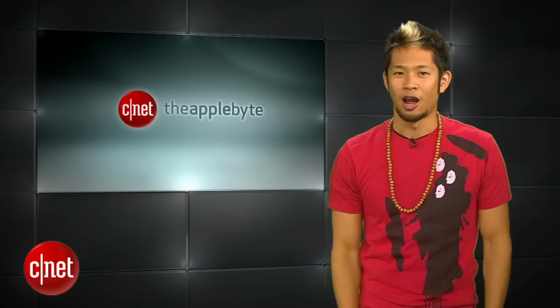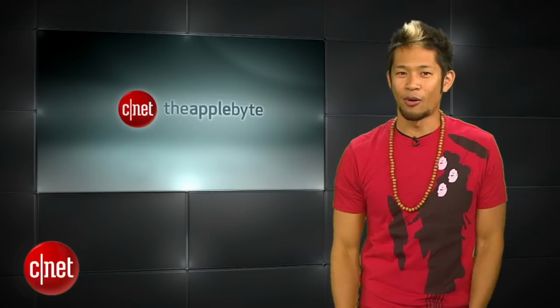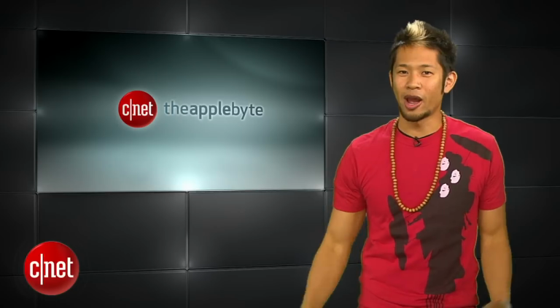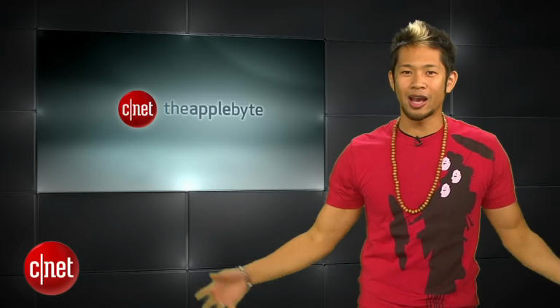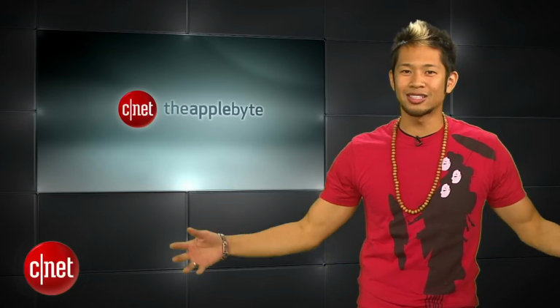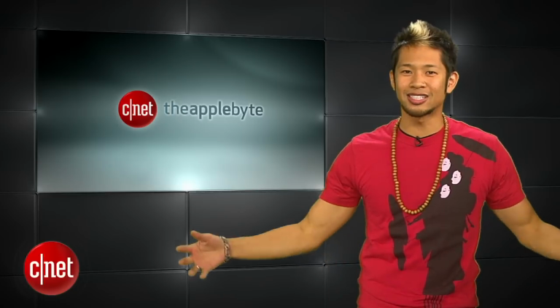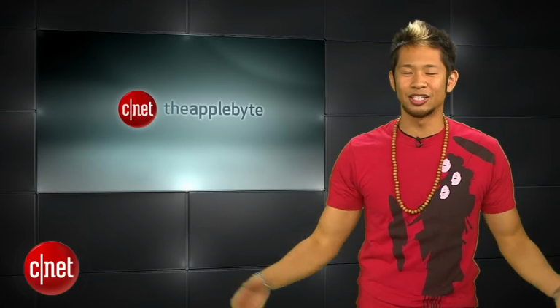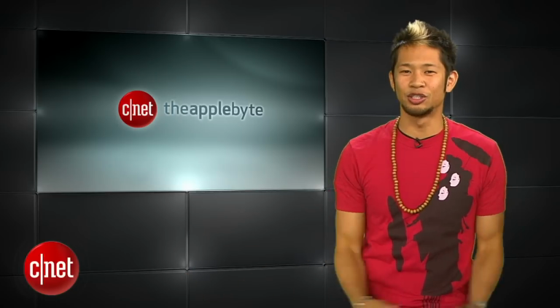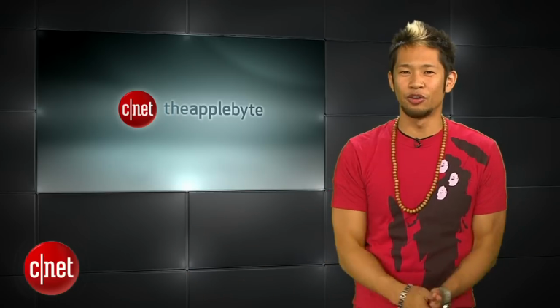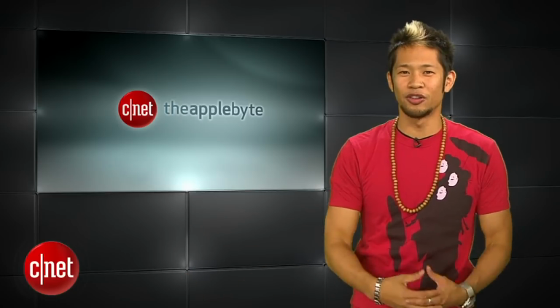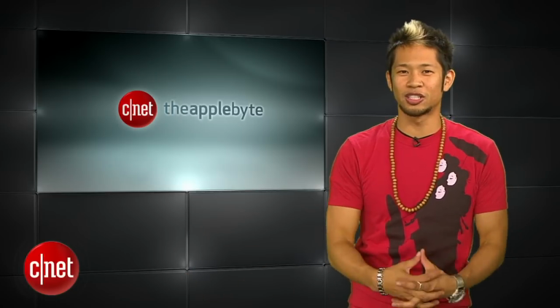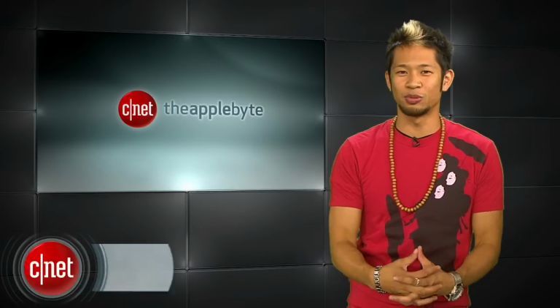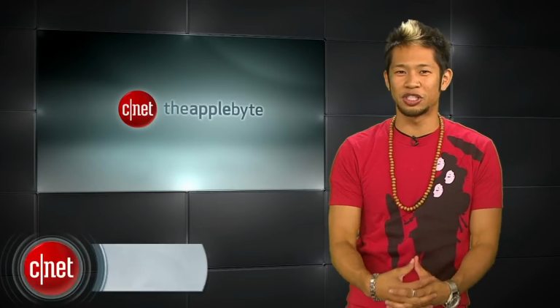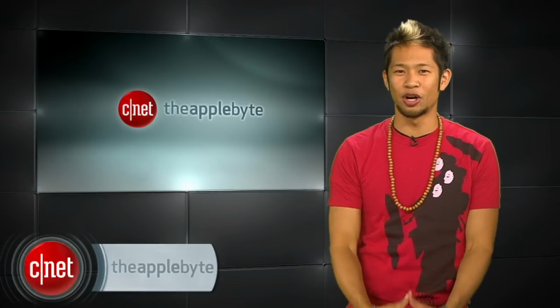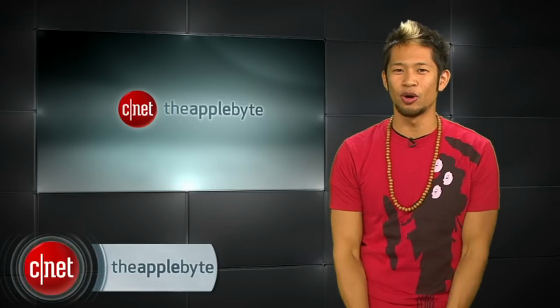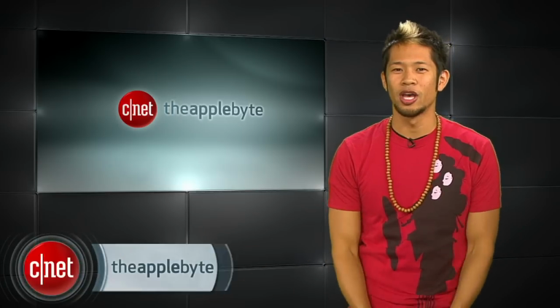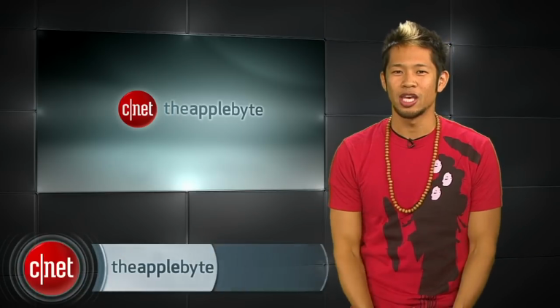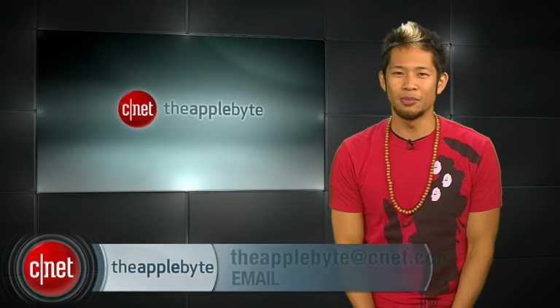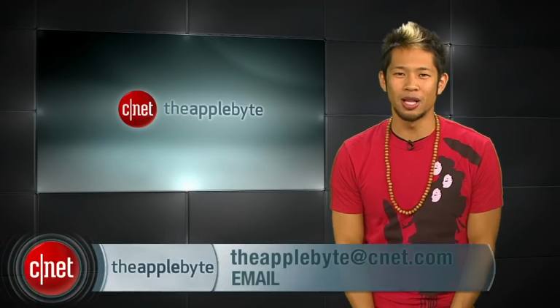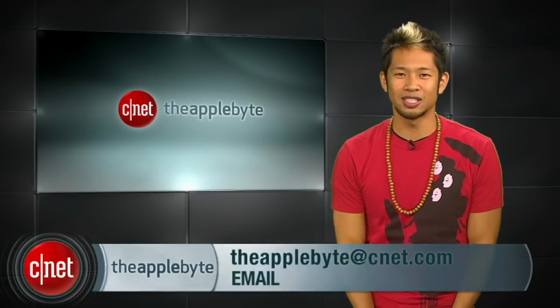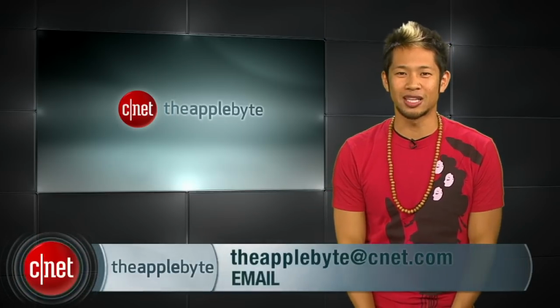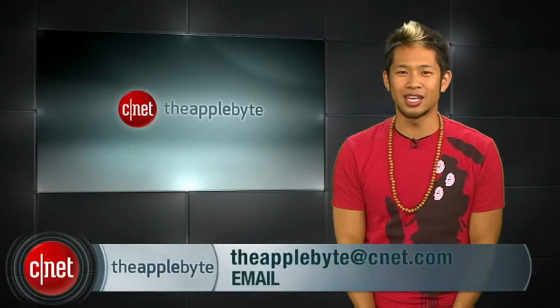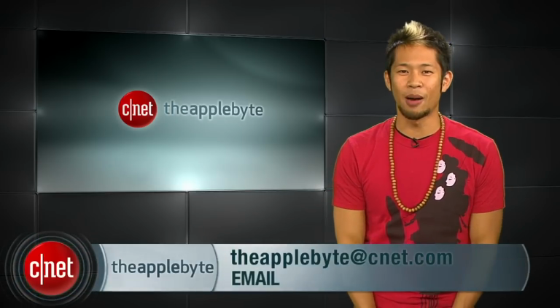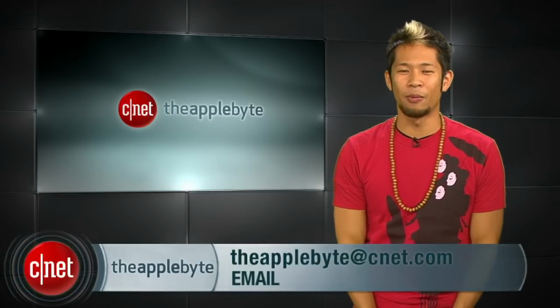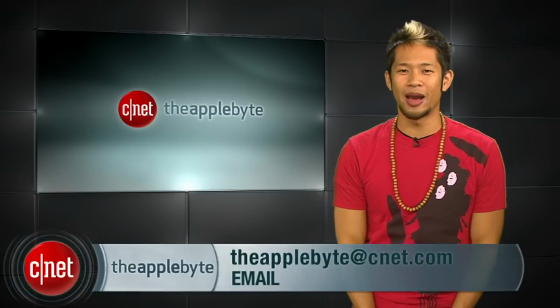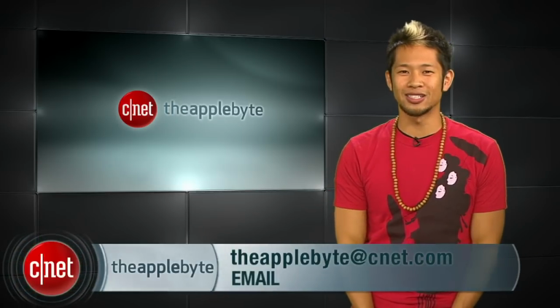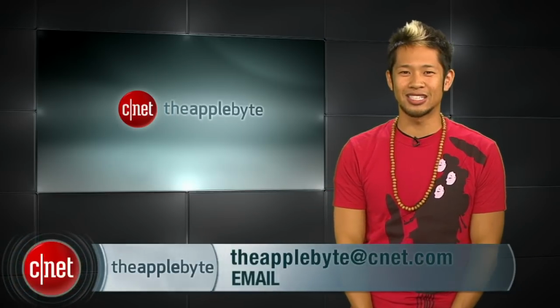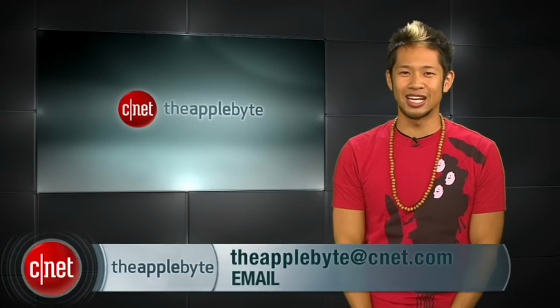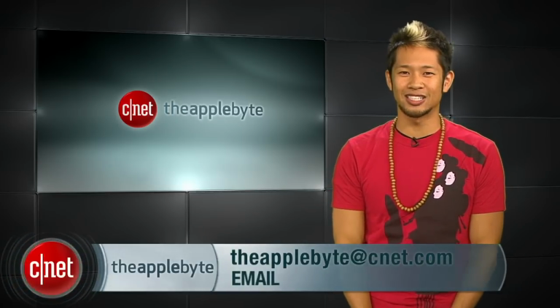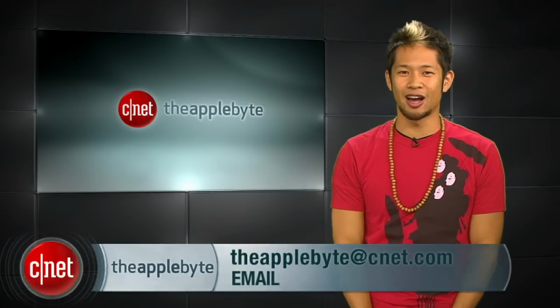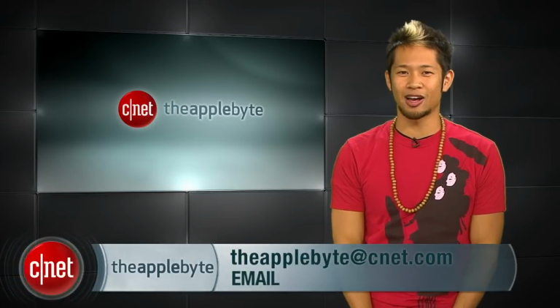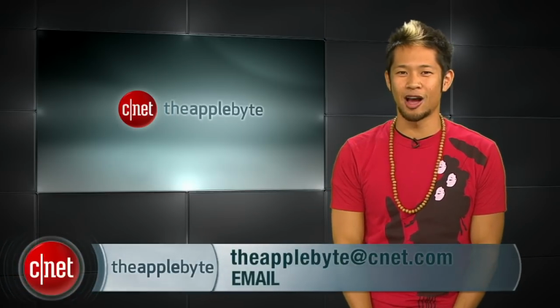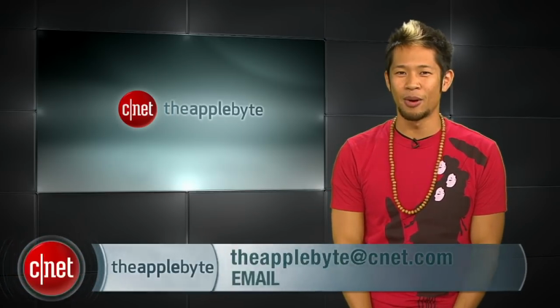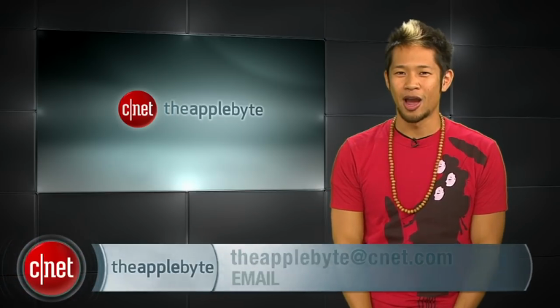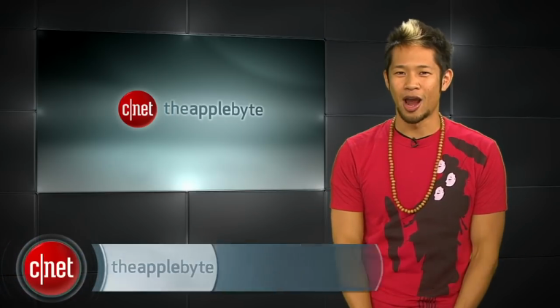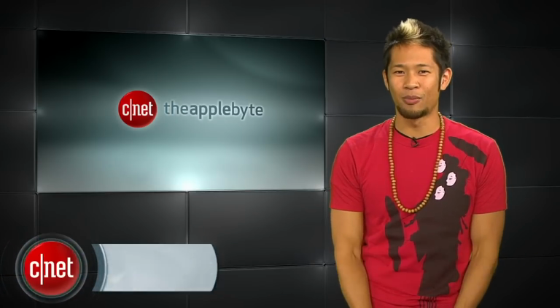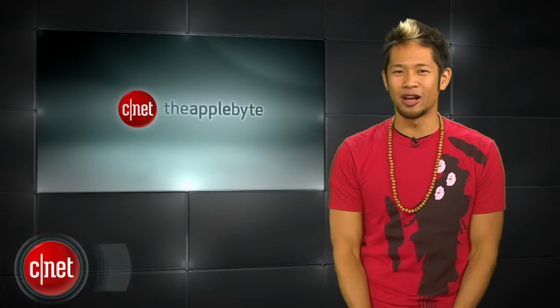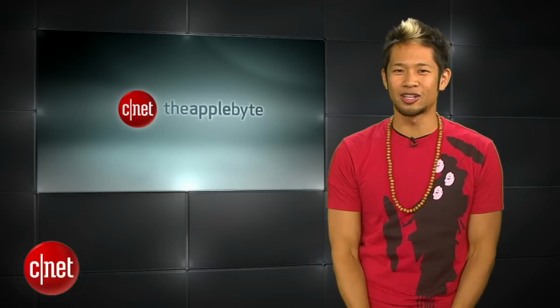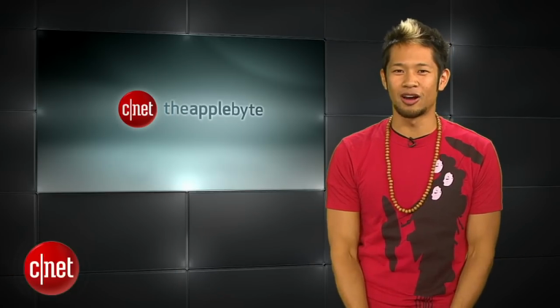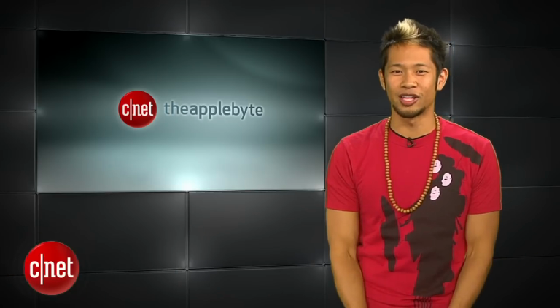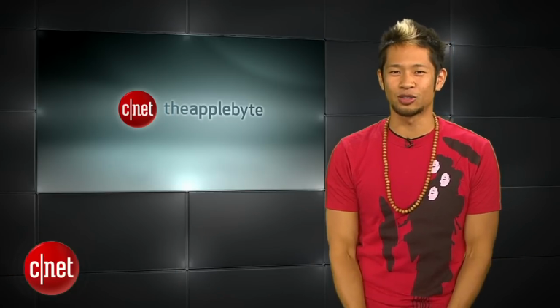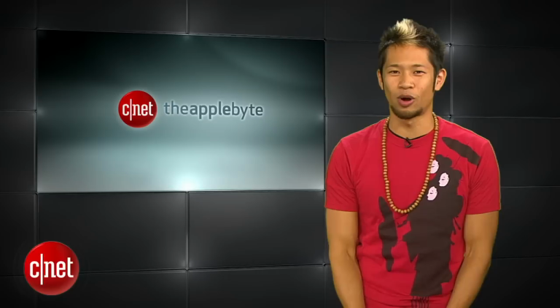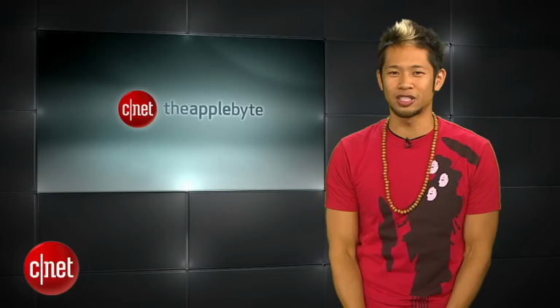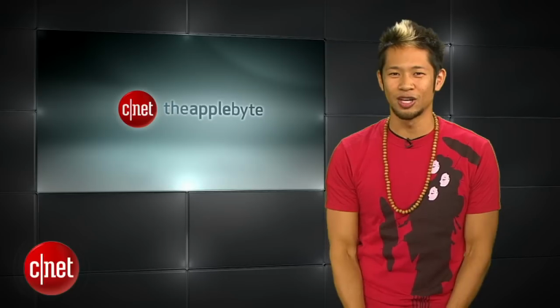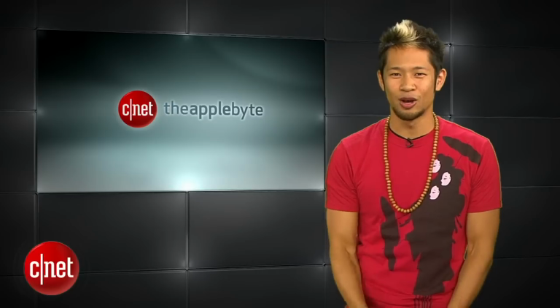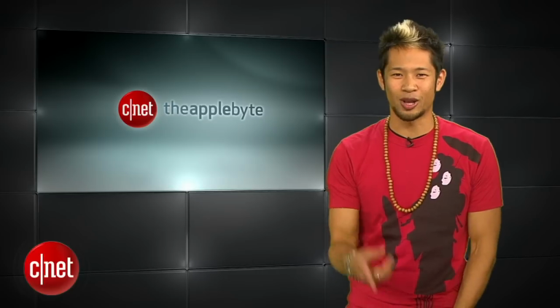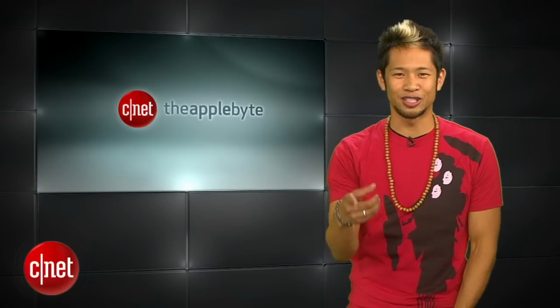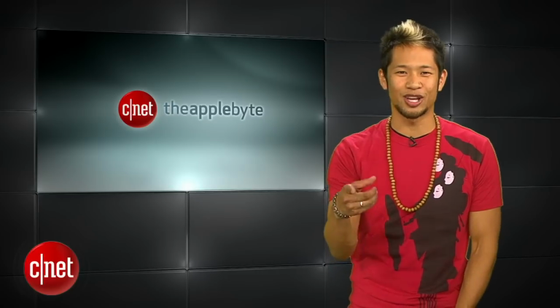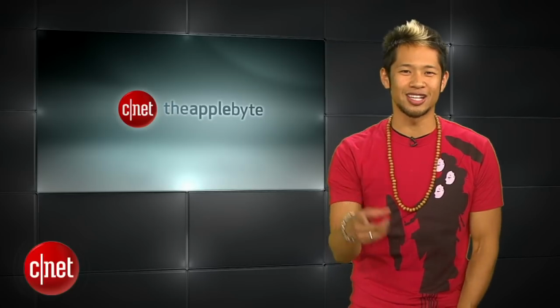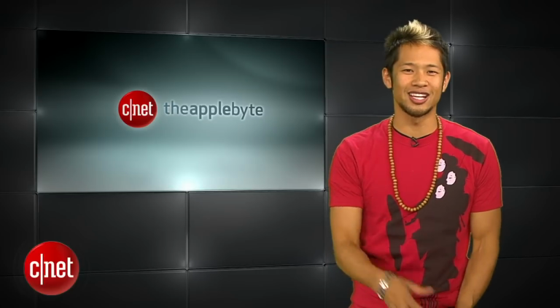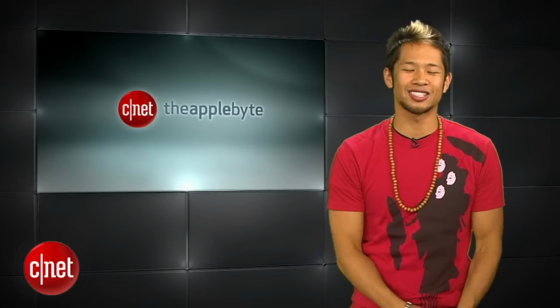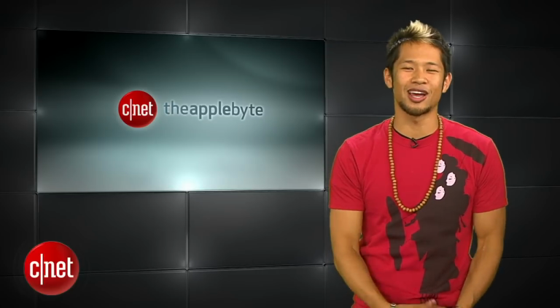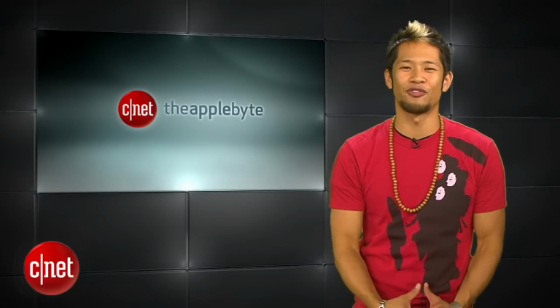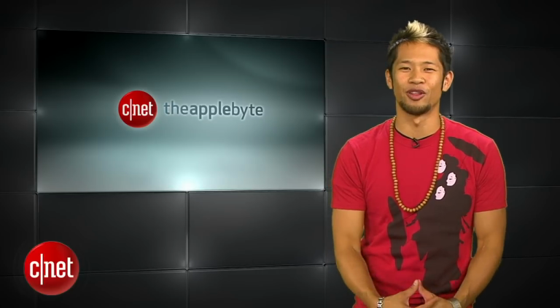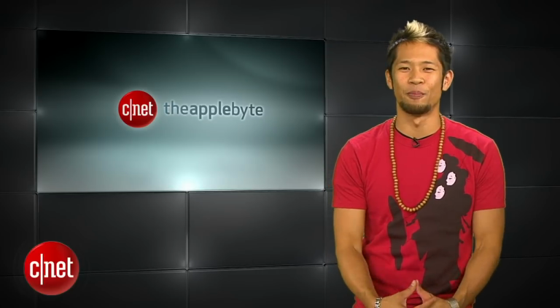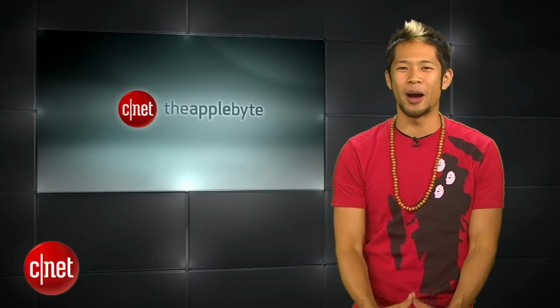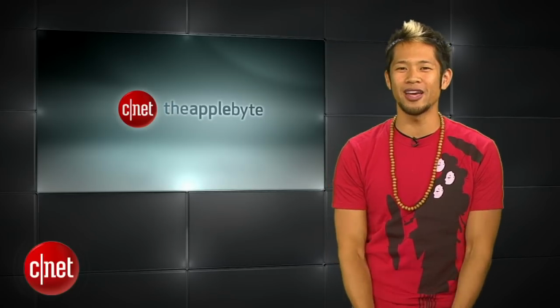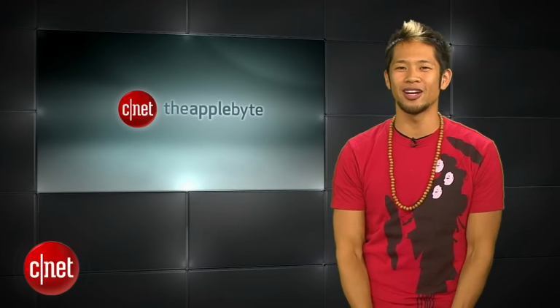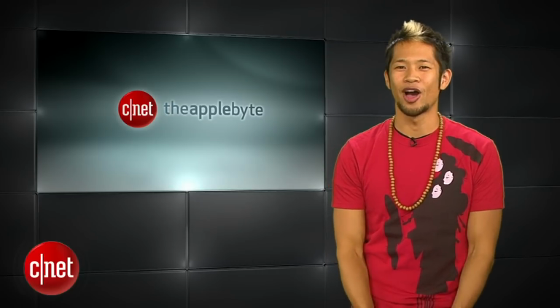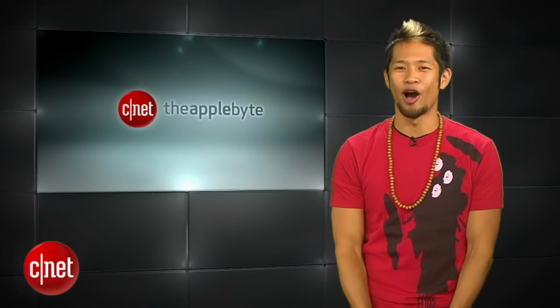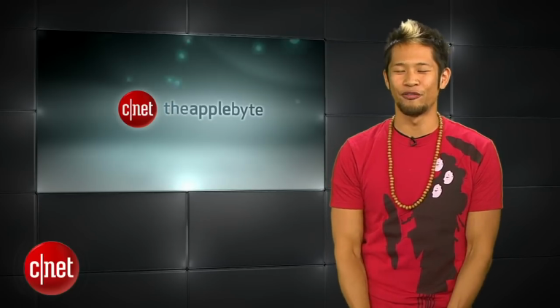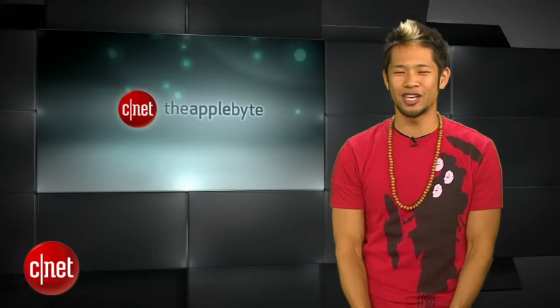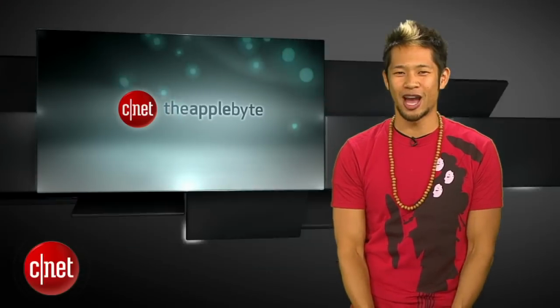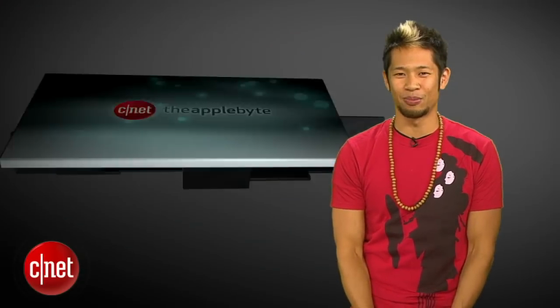All right guys, that's going to do it for this week's show. Email us at theapplebite@cnet.com. I'm Brian Tong, thanks for watching — we'll catch you guys next time for another Bite of the Apple.